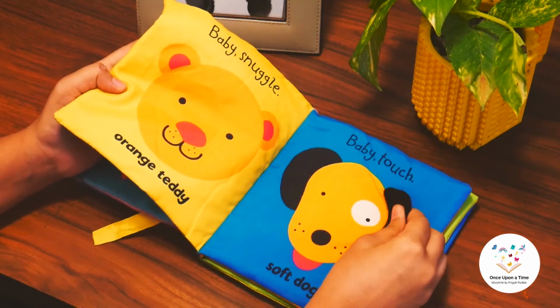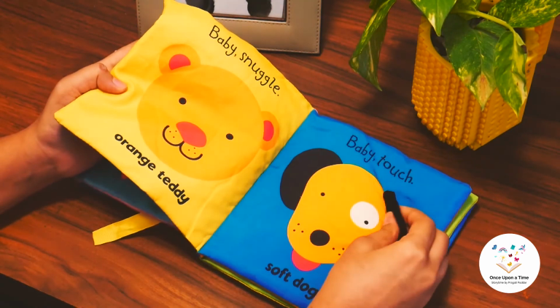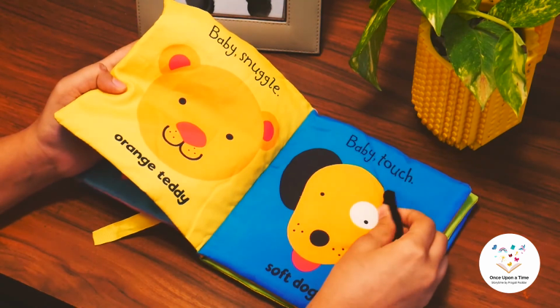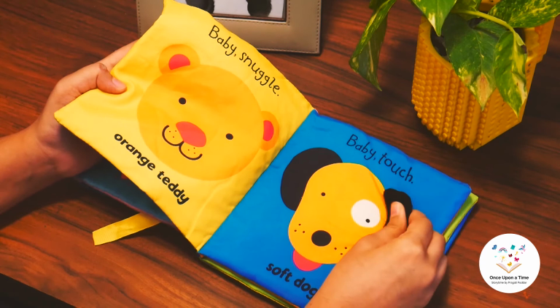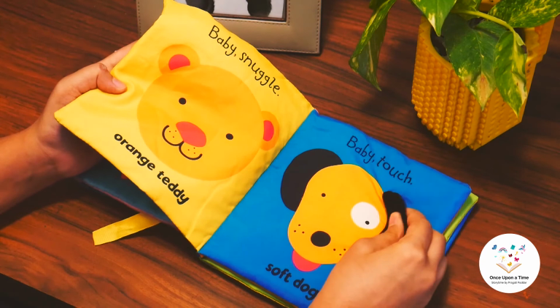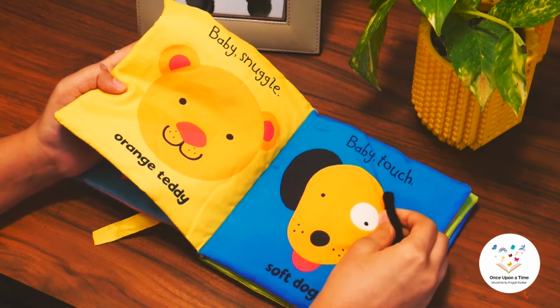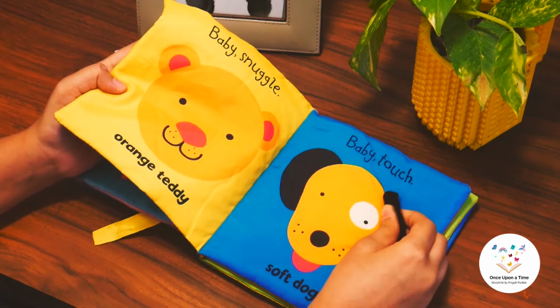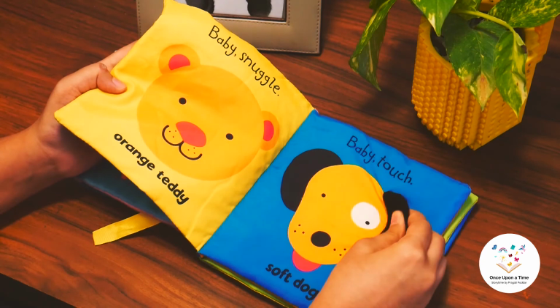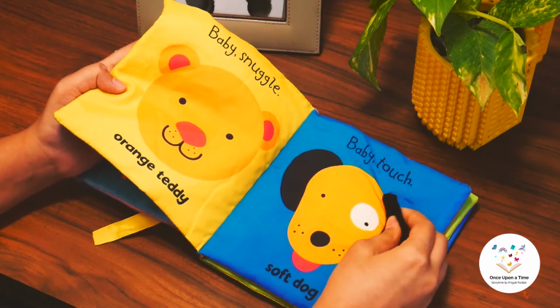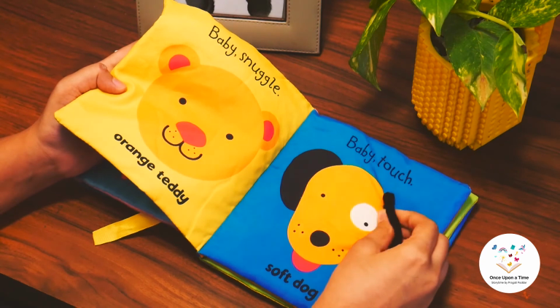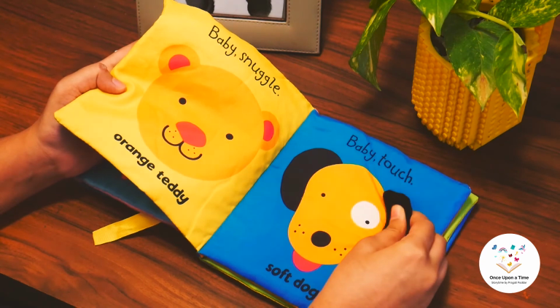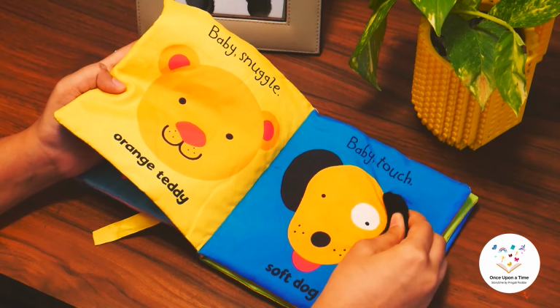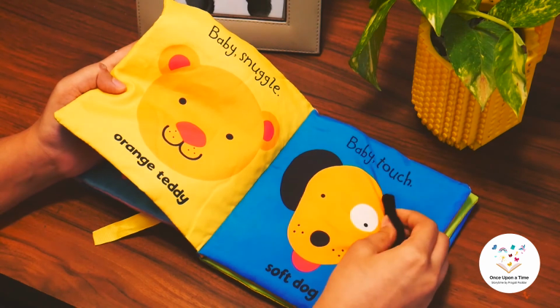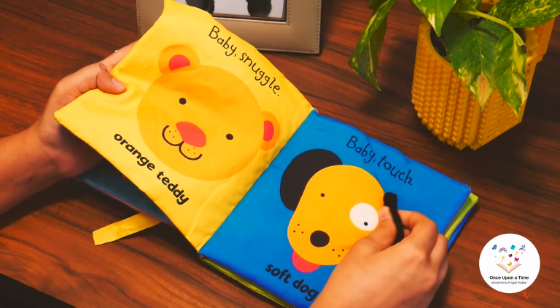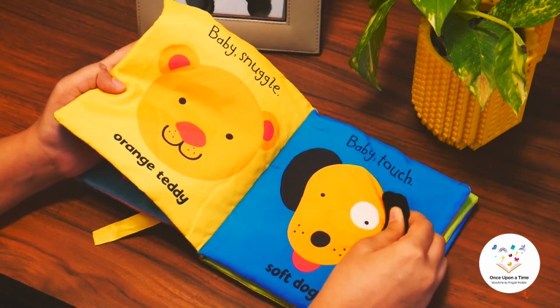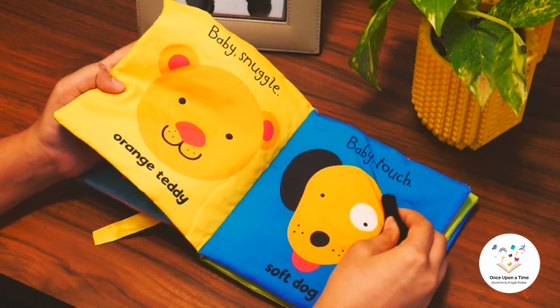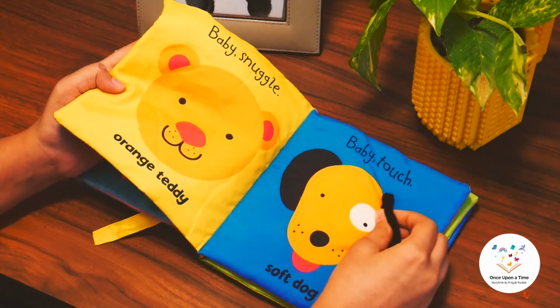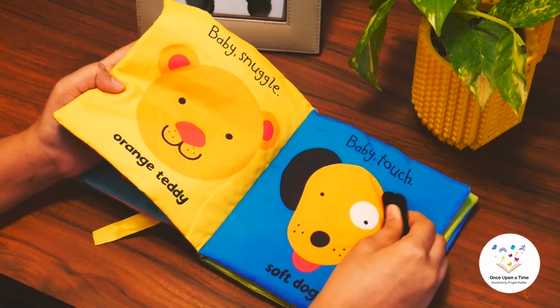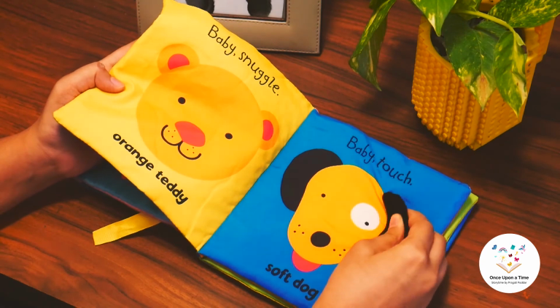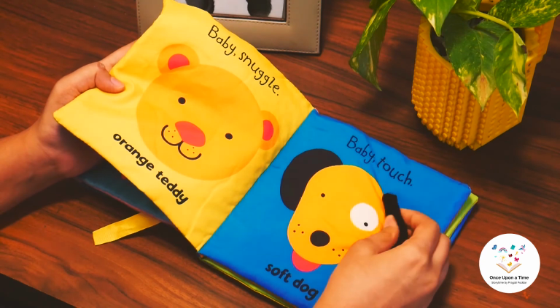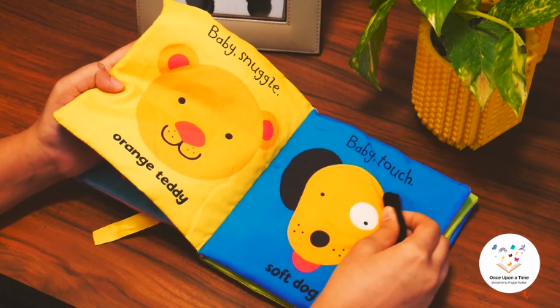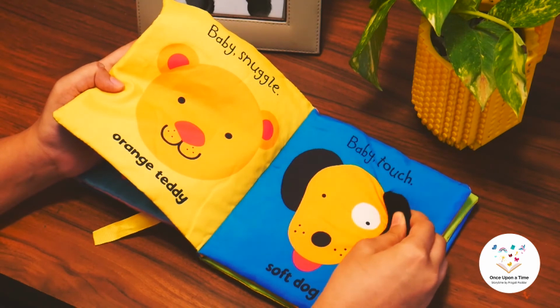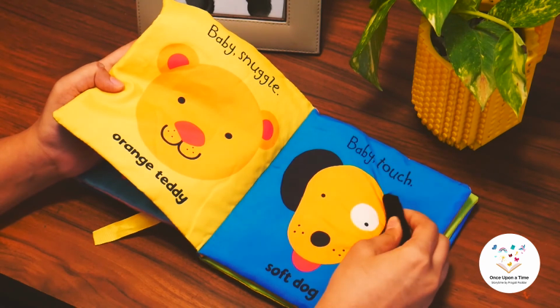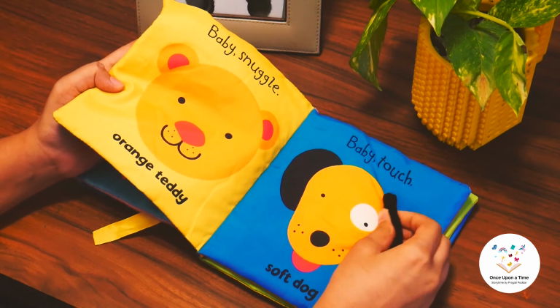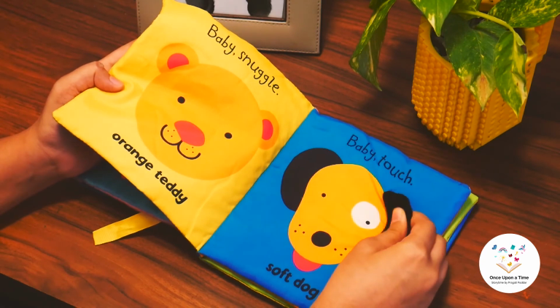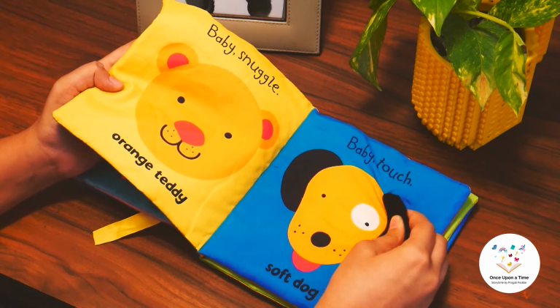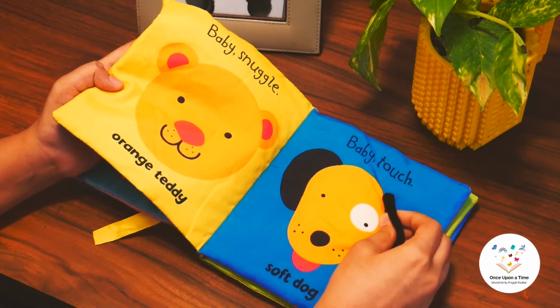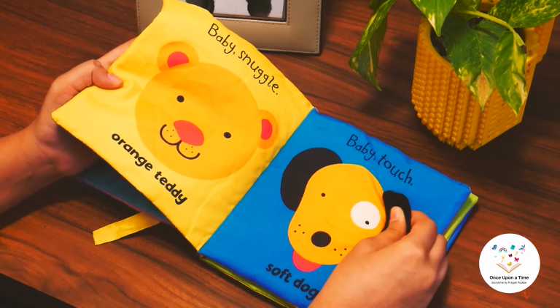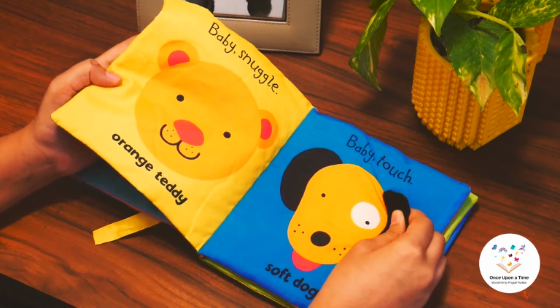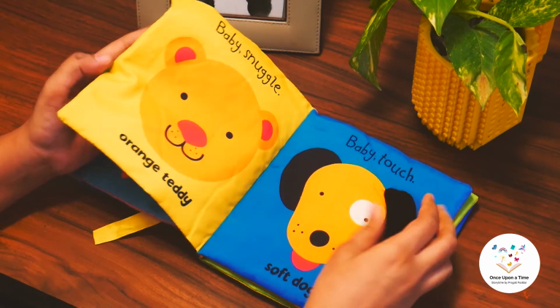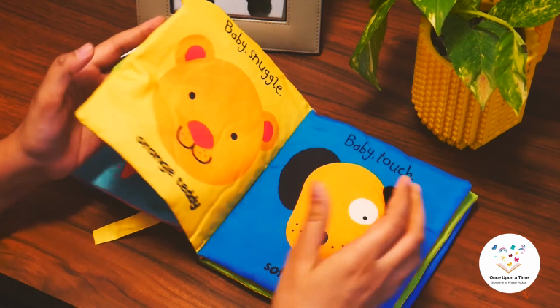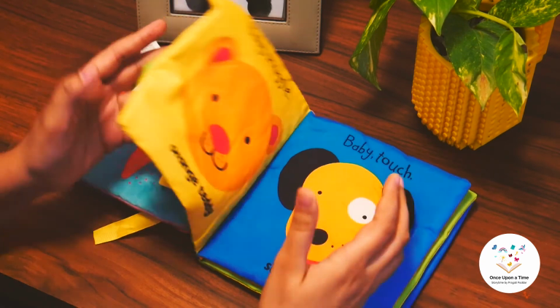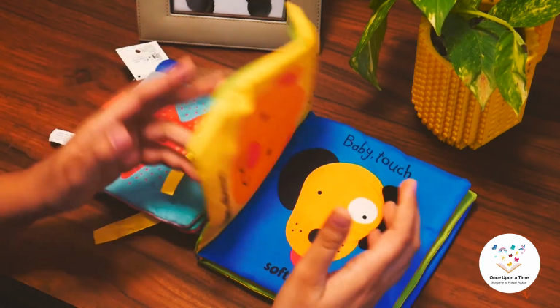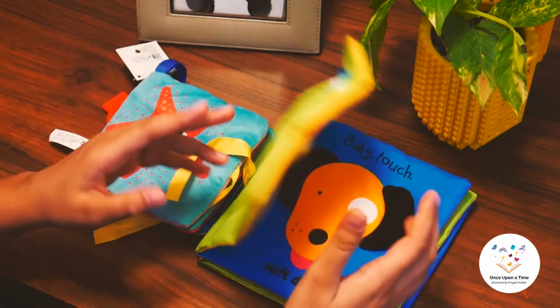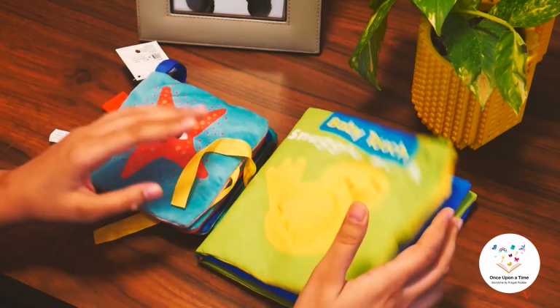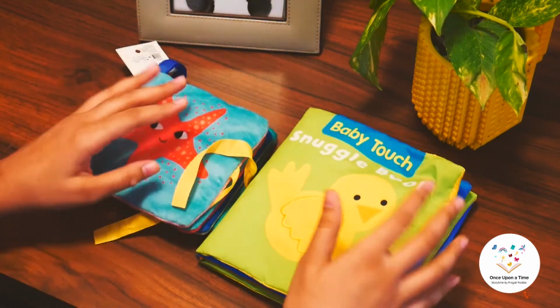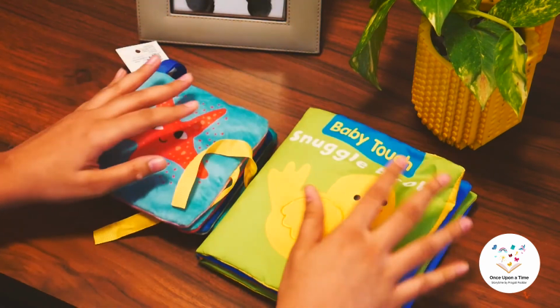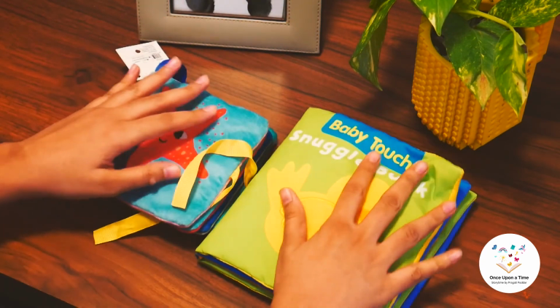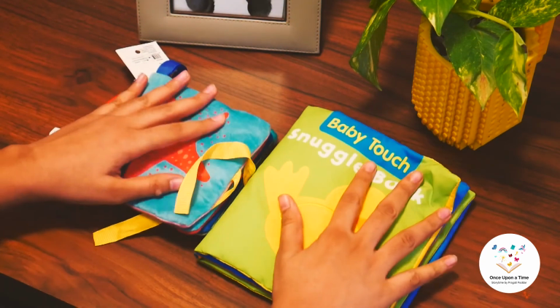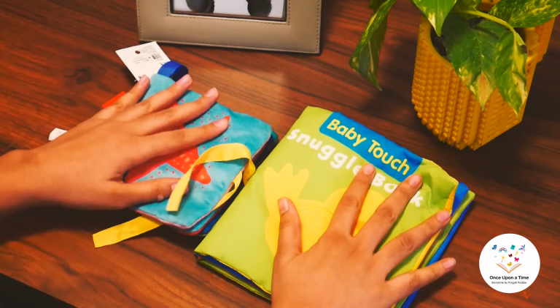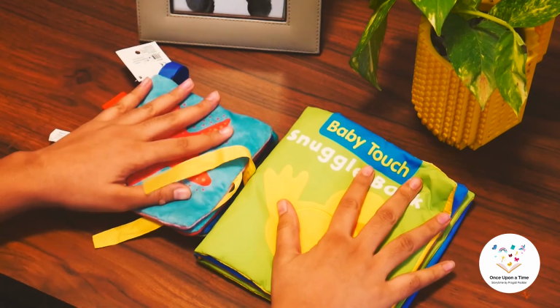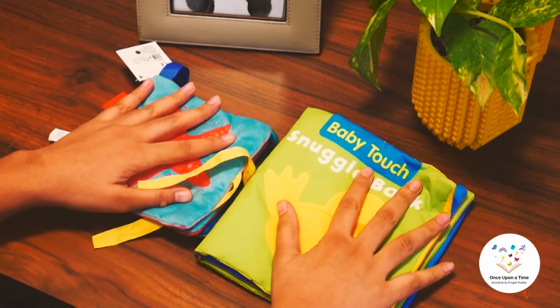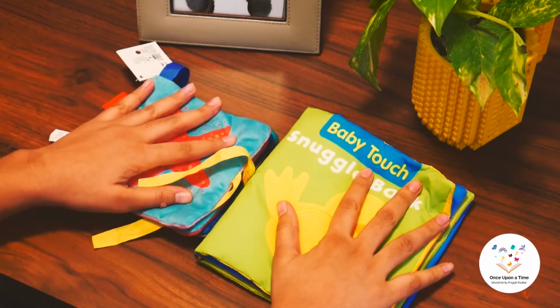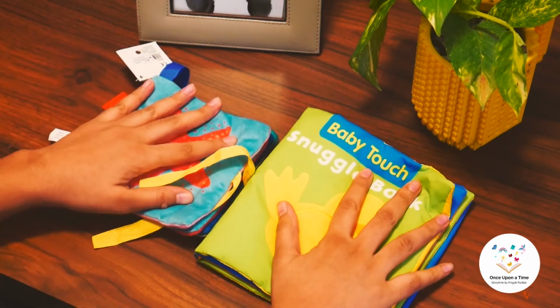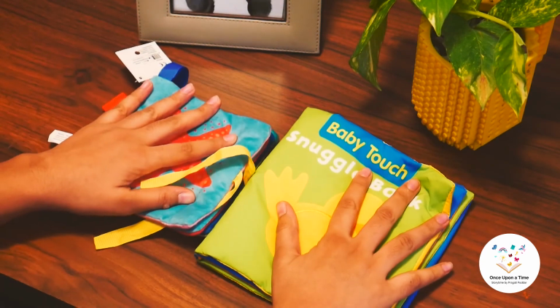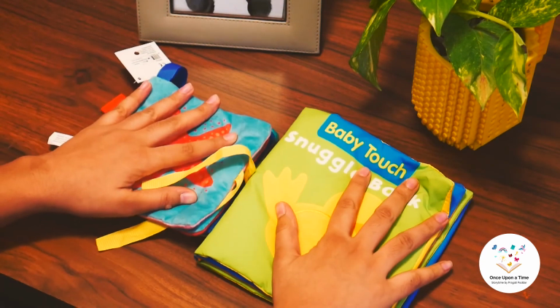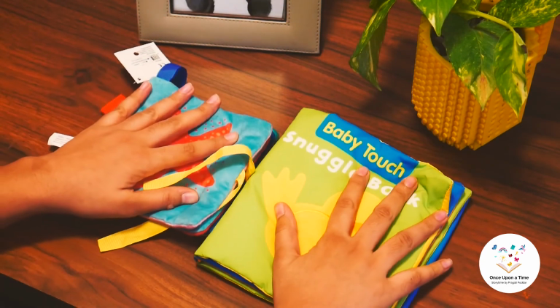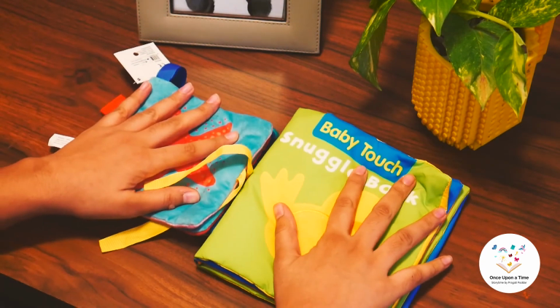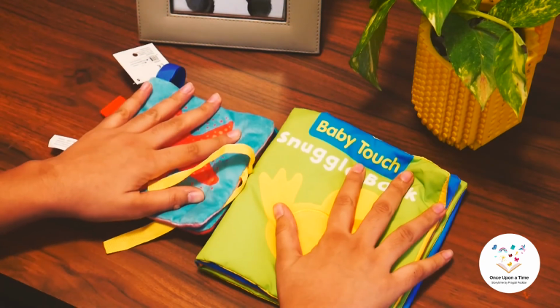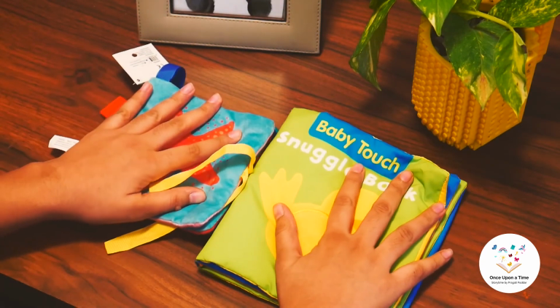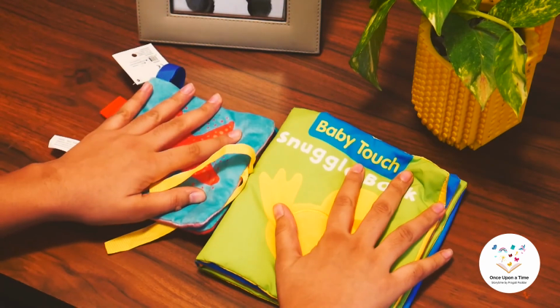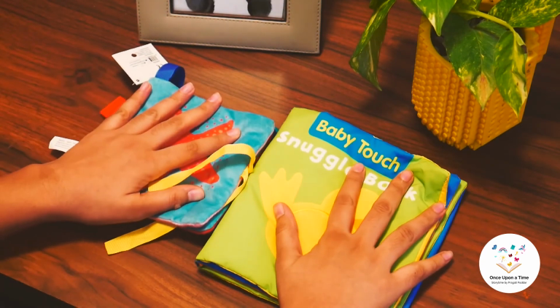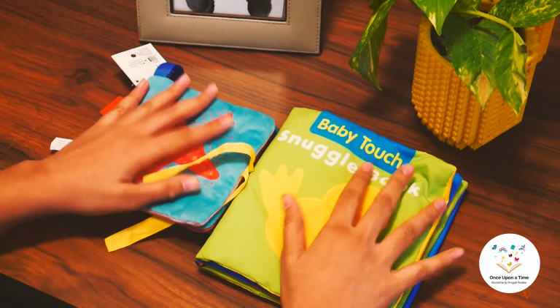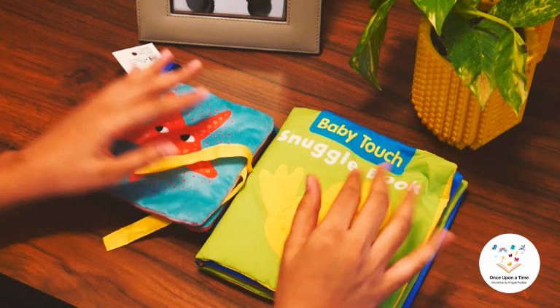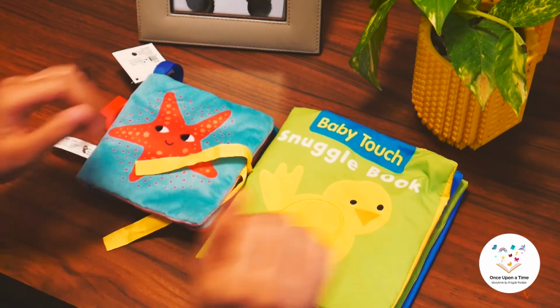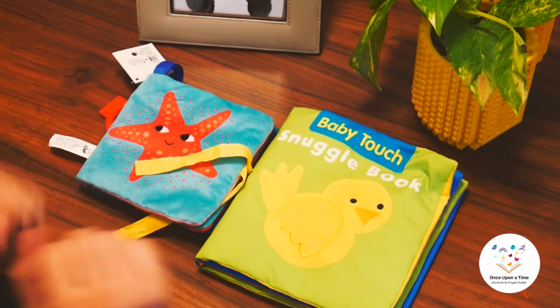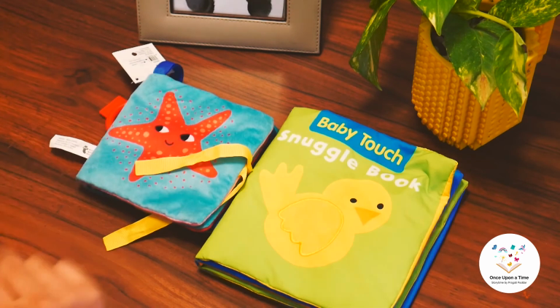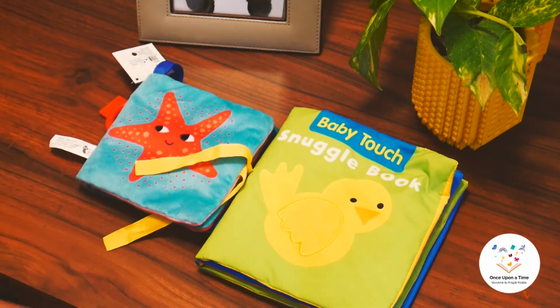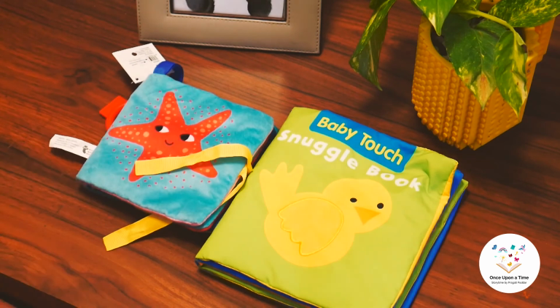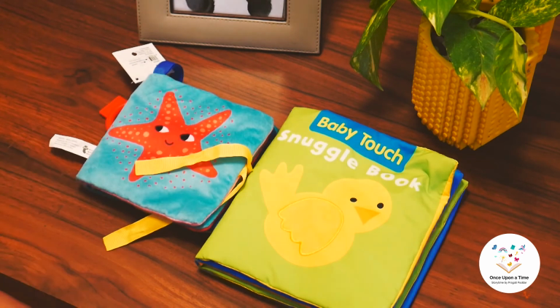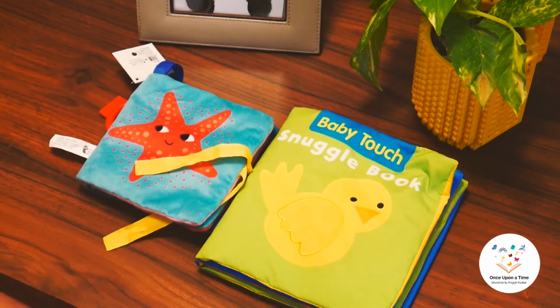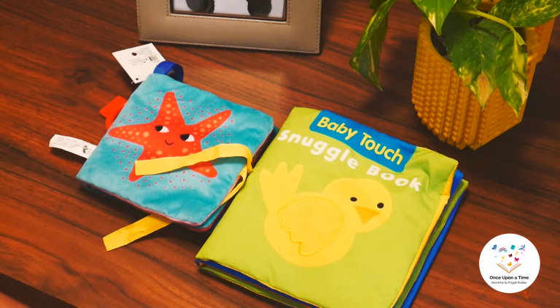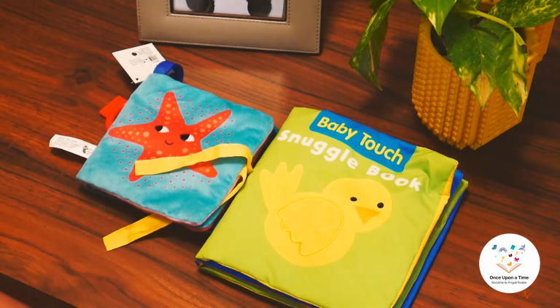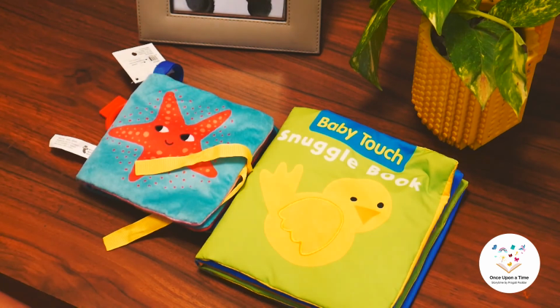I will show you how you can interact with your child using these books in my next video. Thank you.